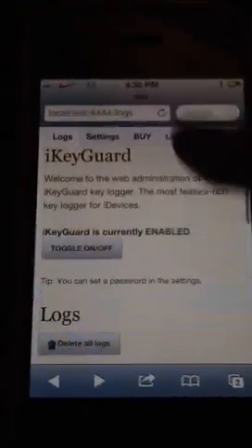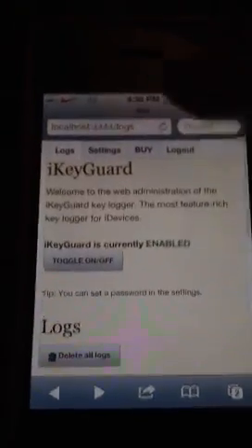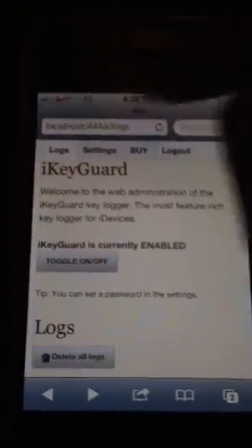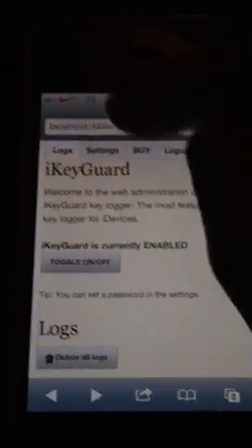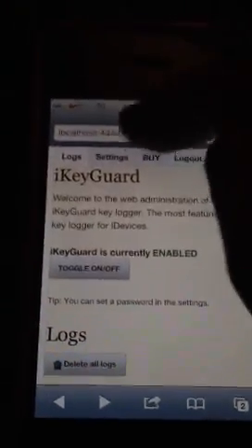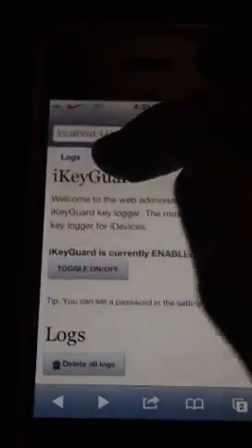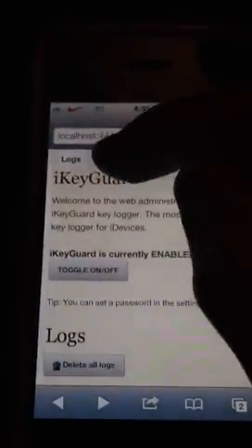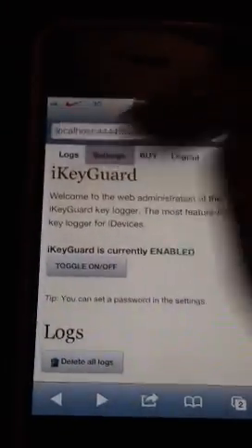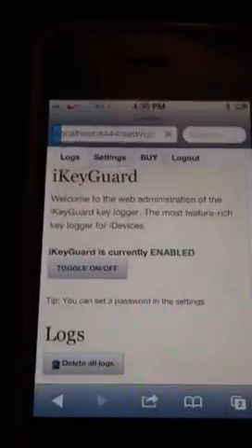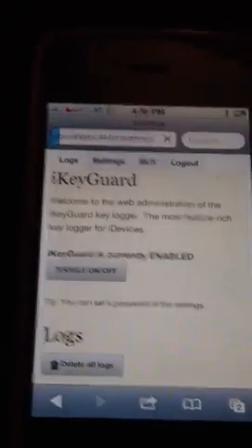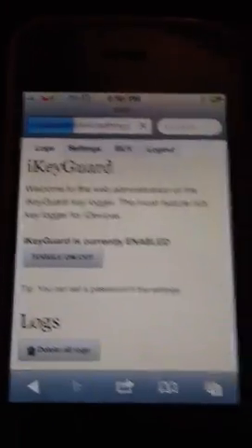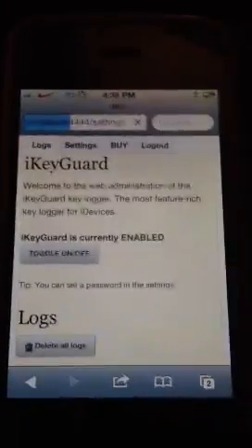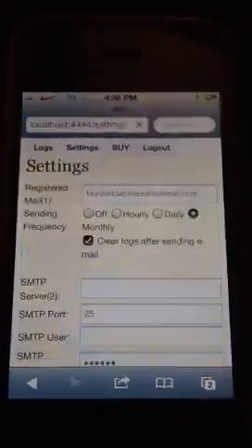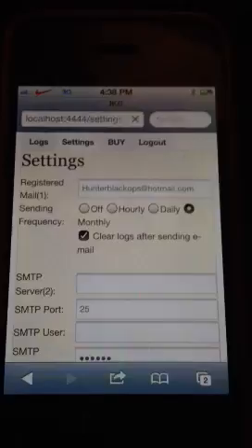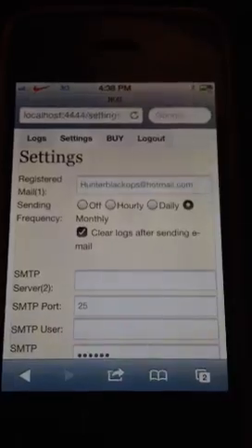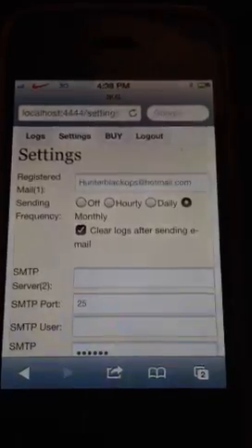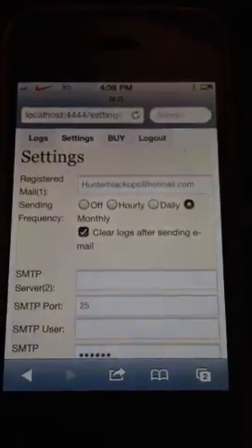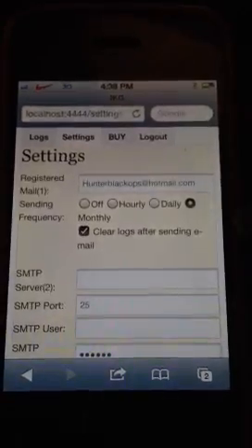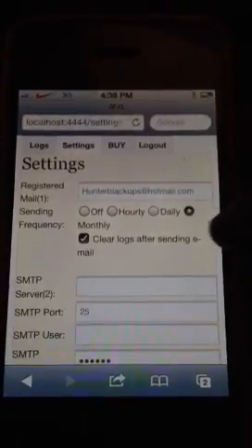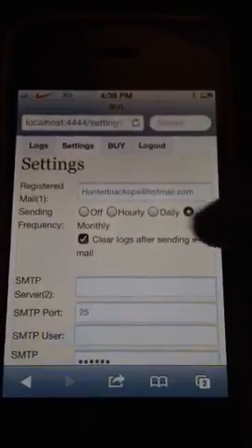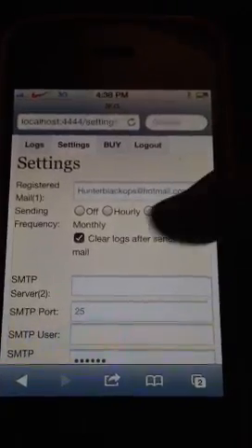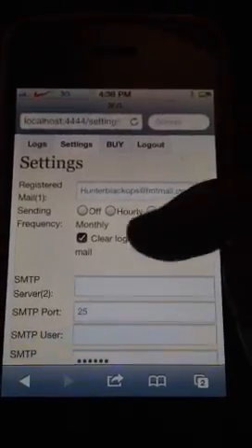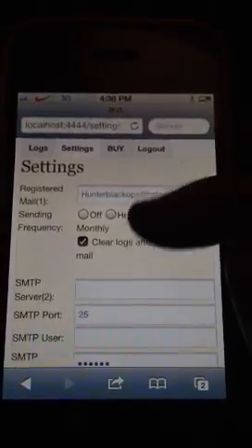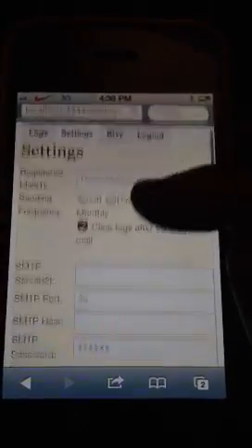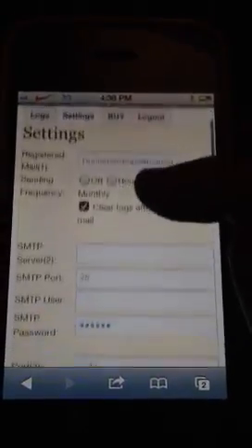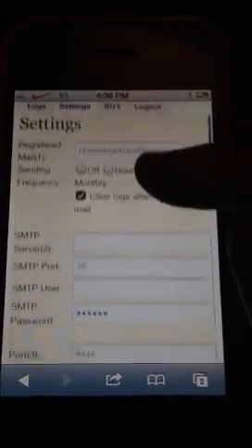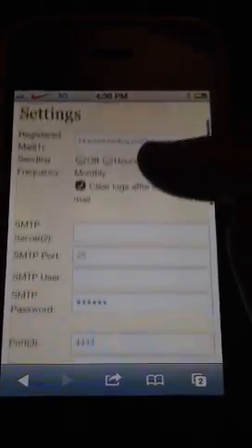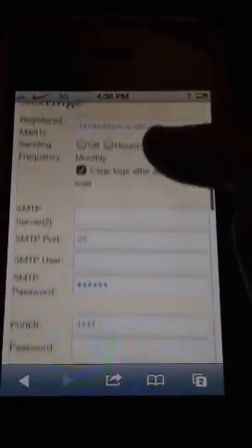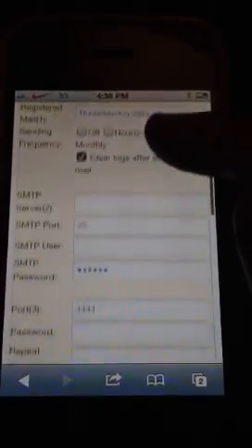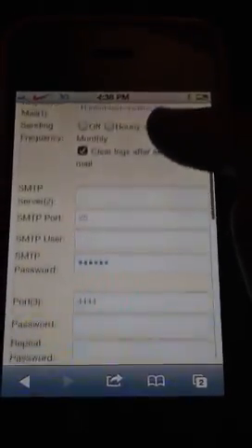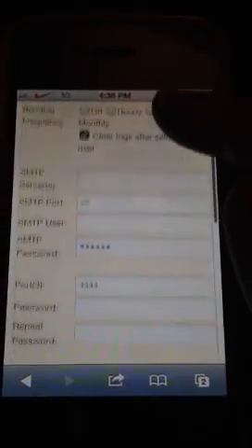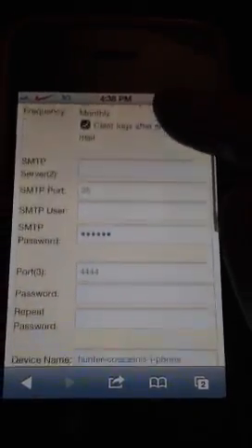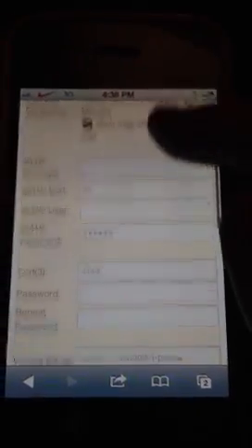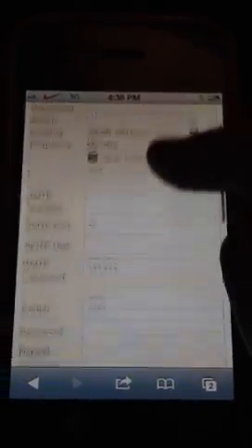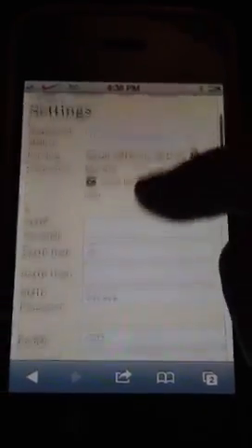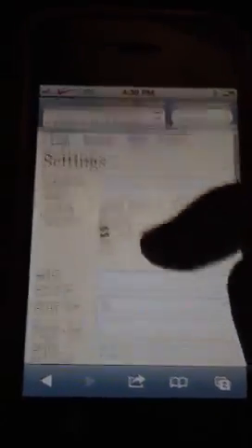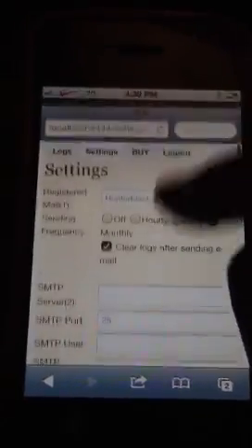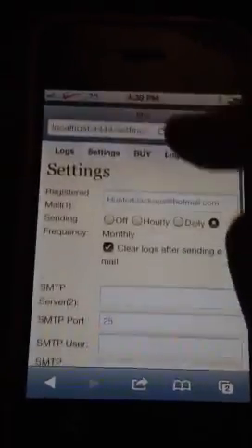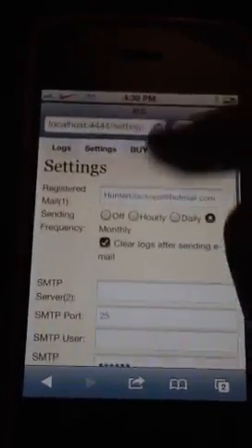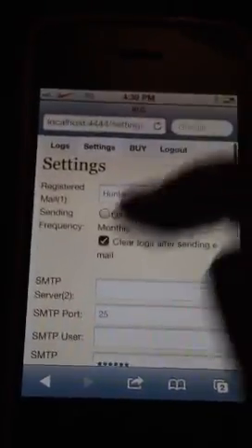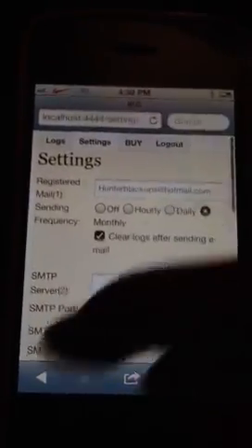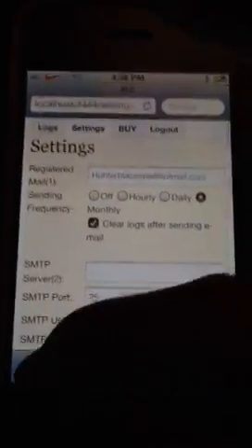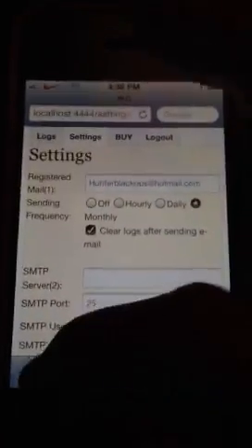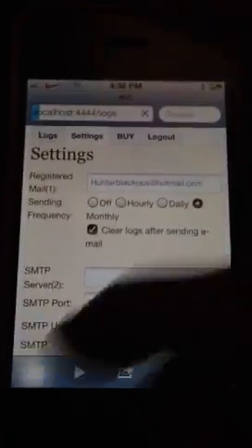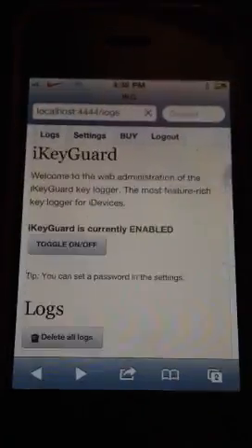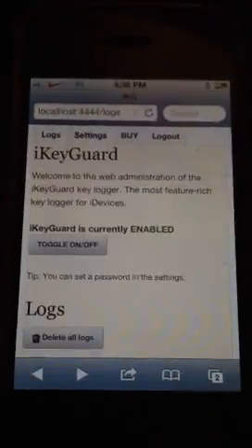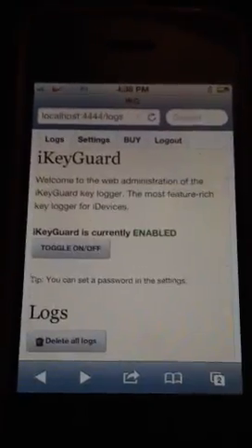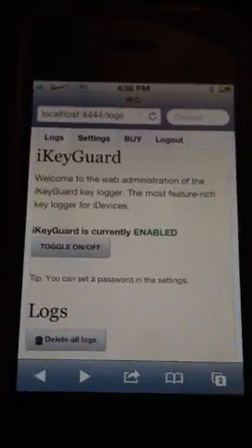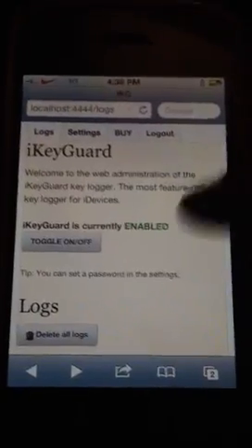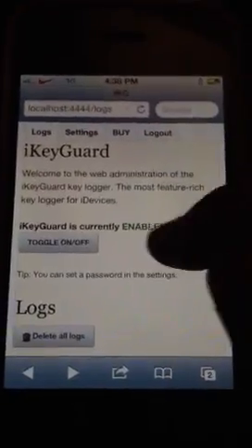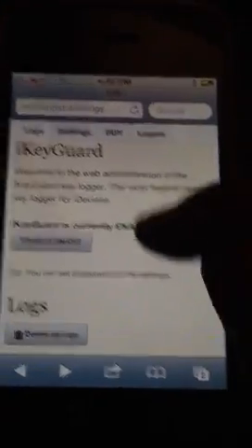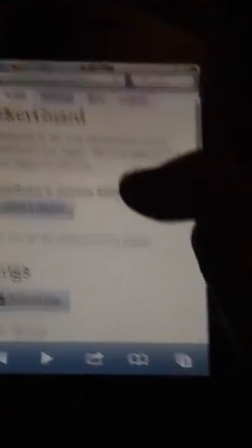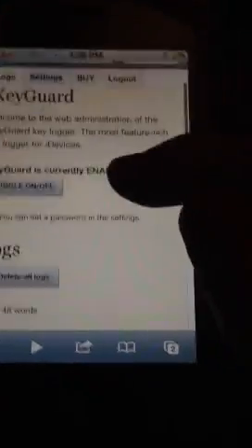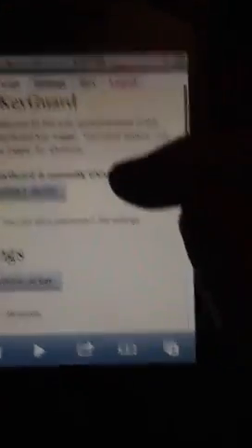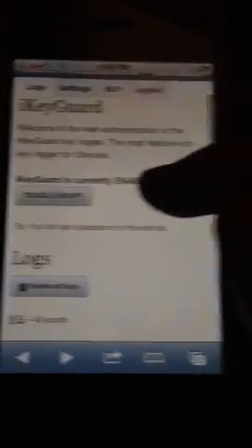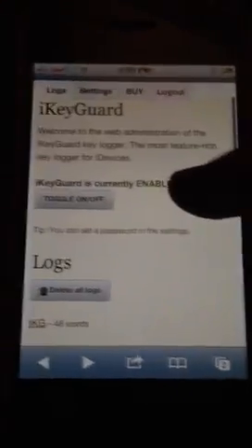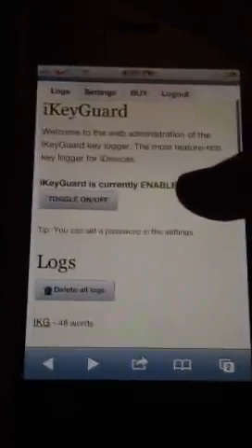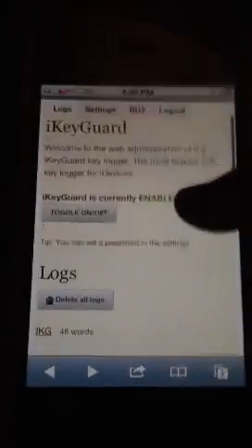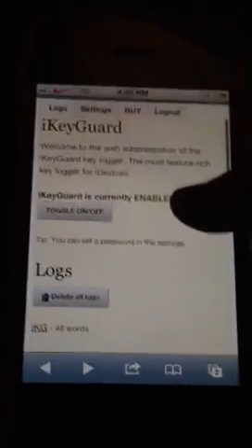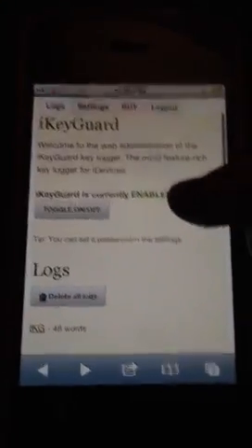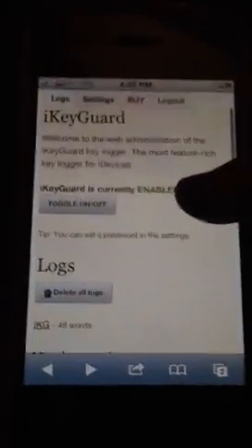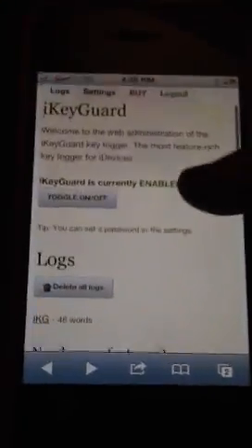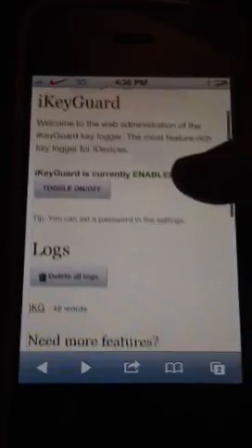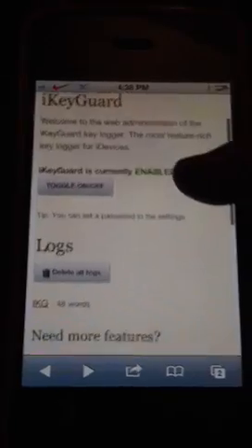It'll show this. Go to Settings, do your things. I'm going to demonstrate what this is.